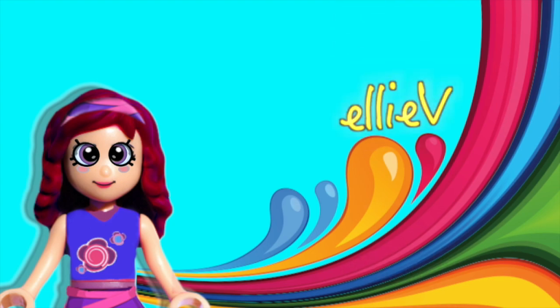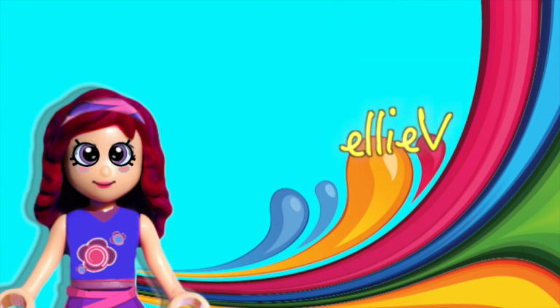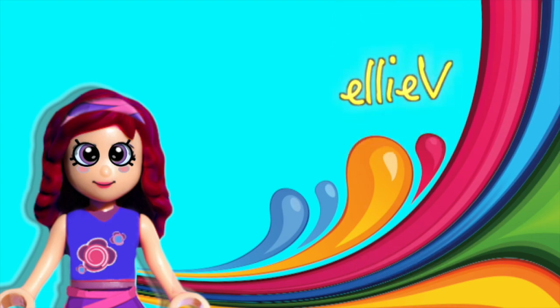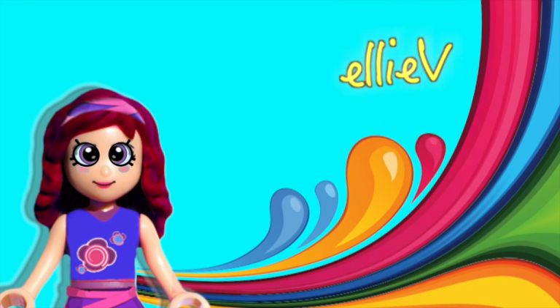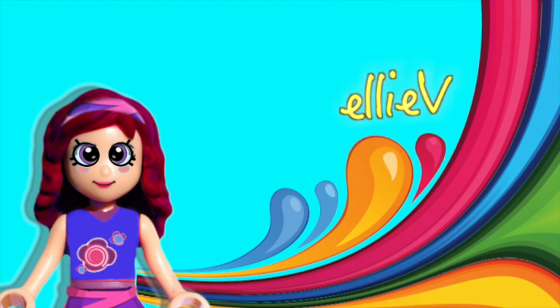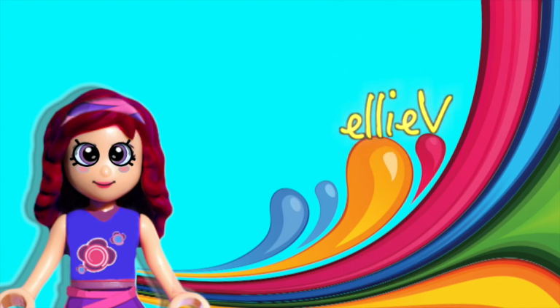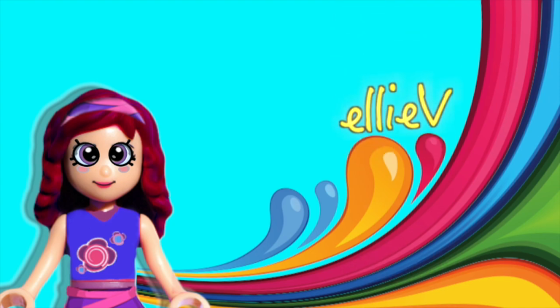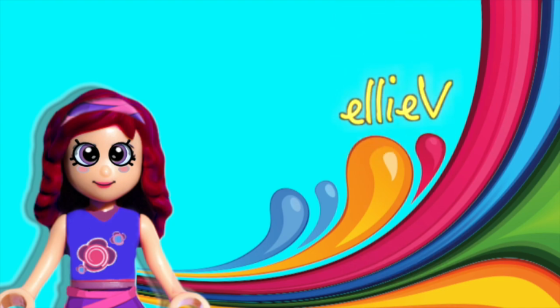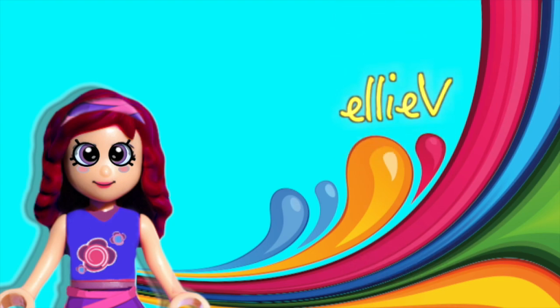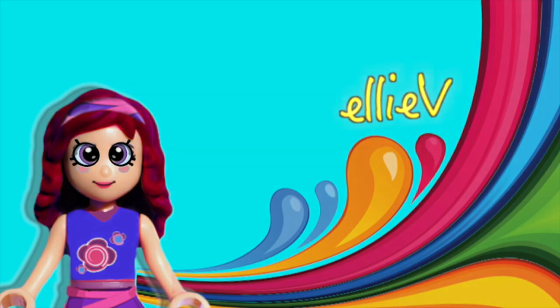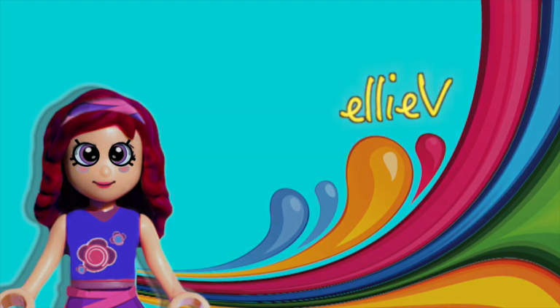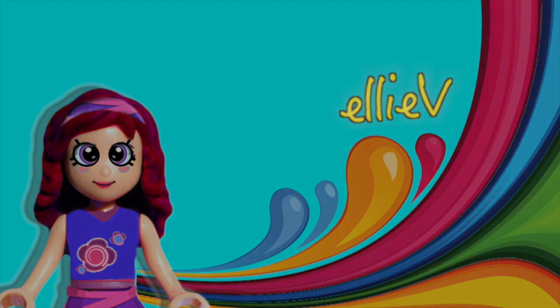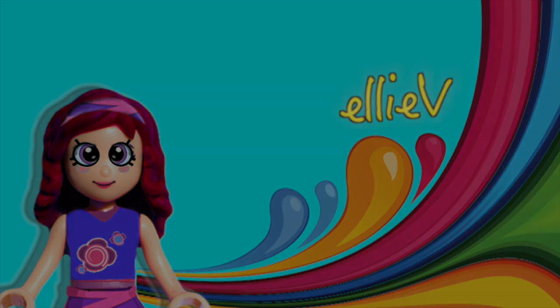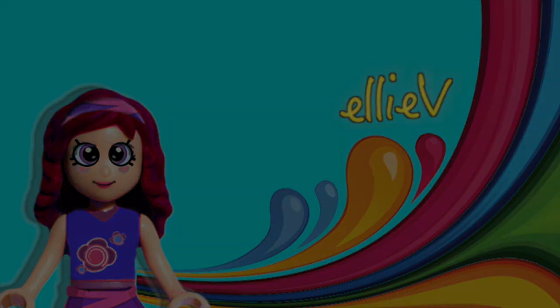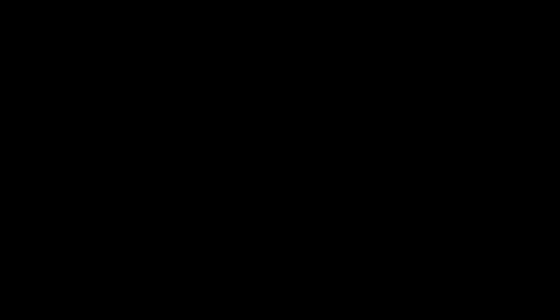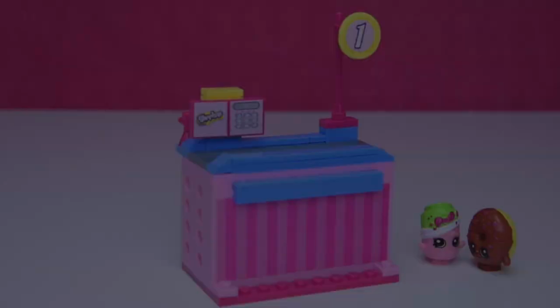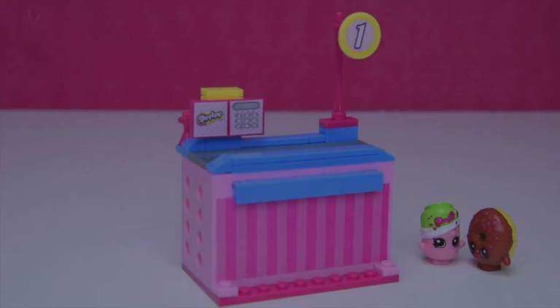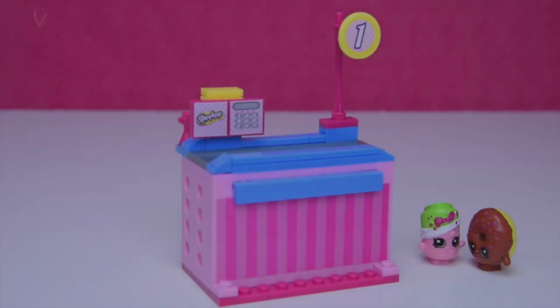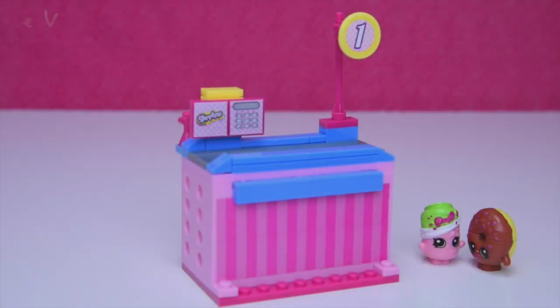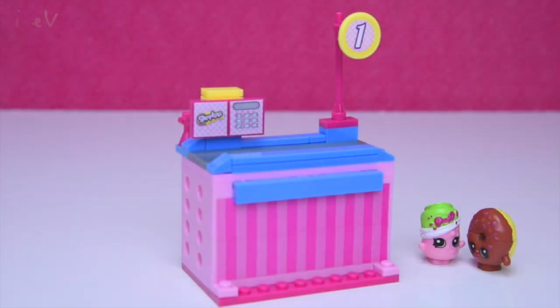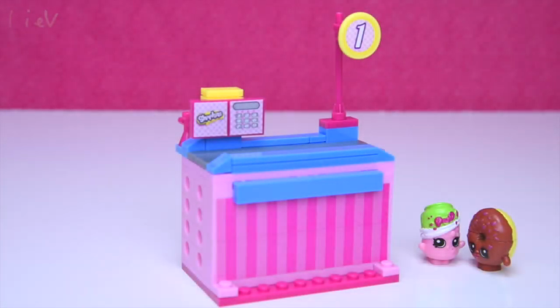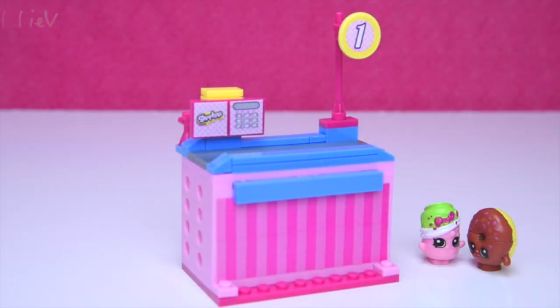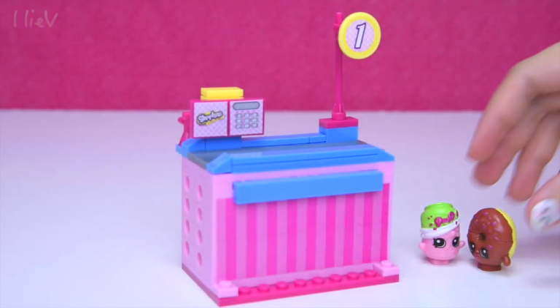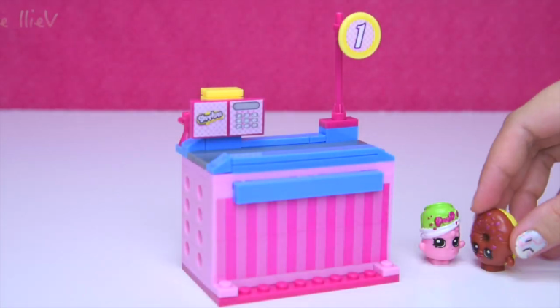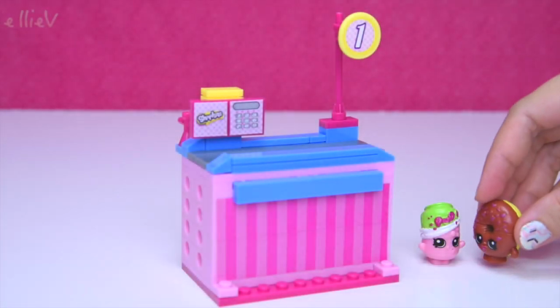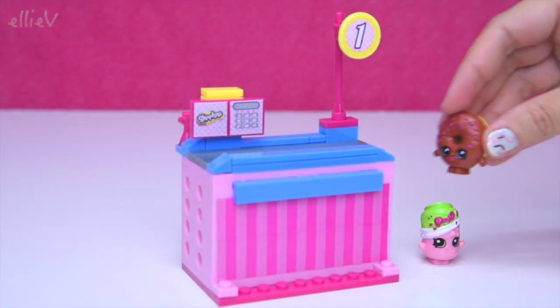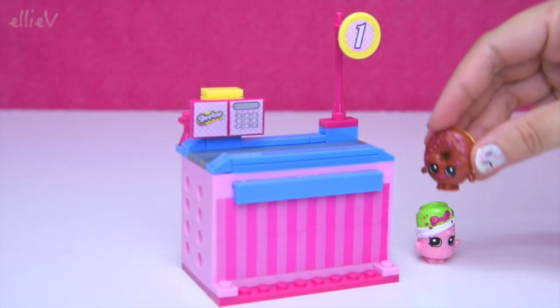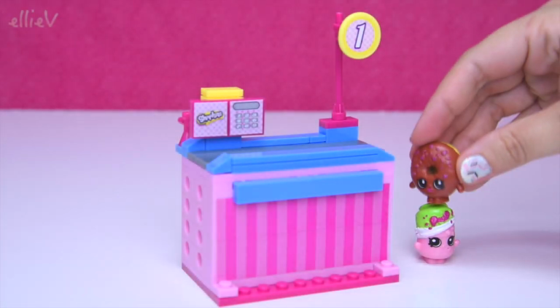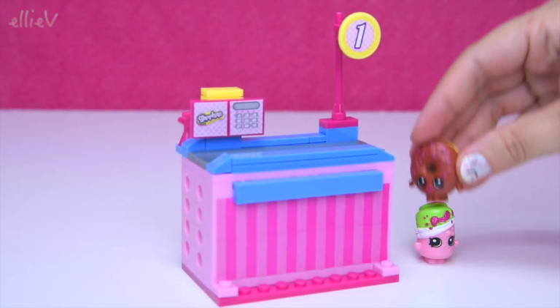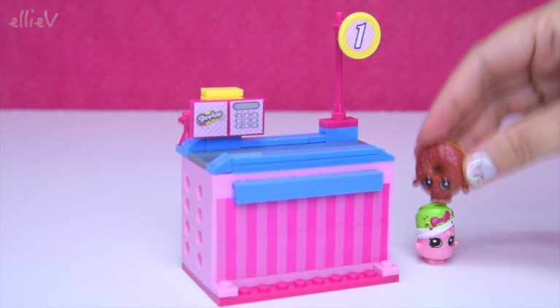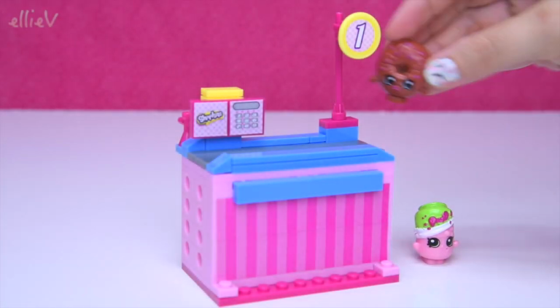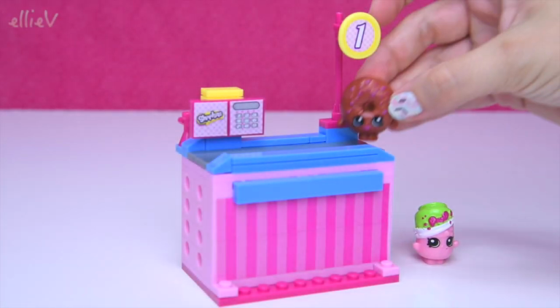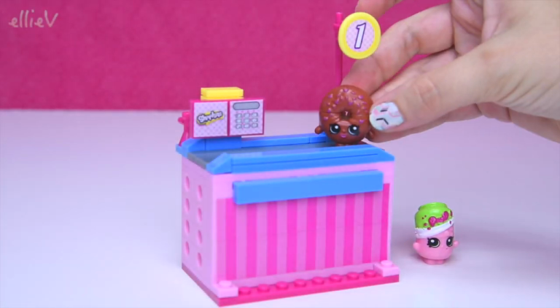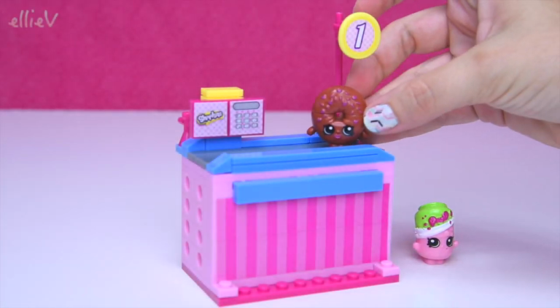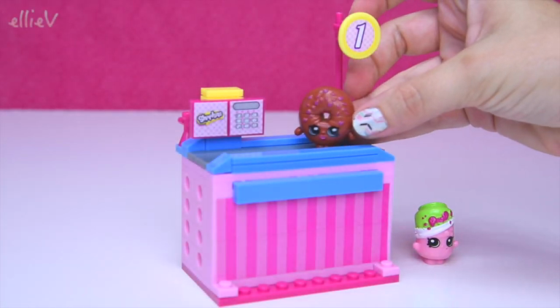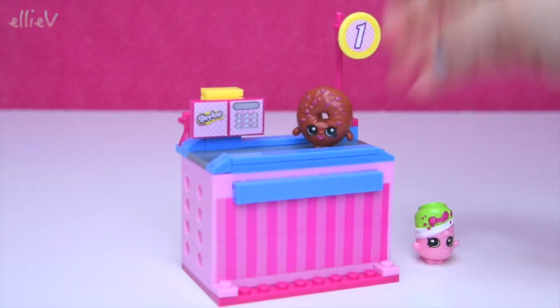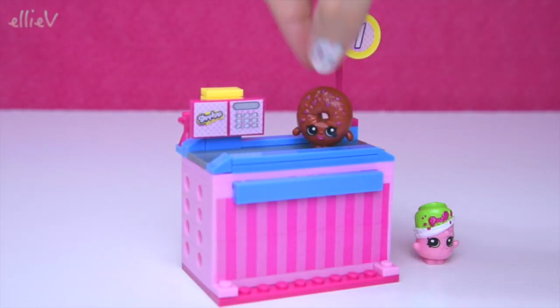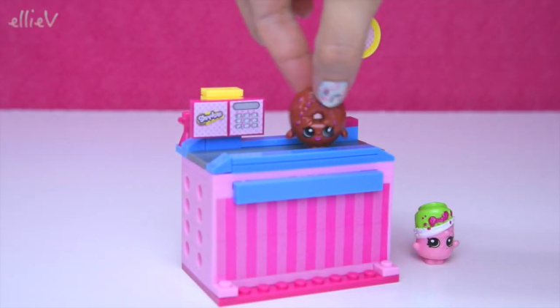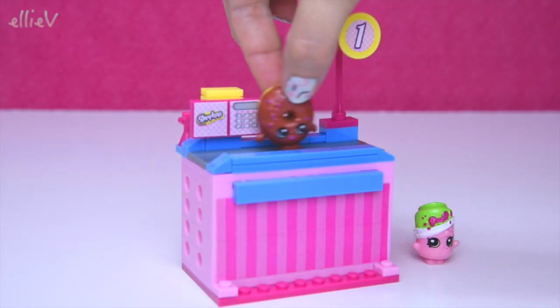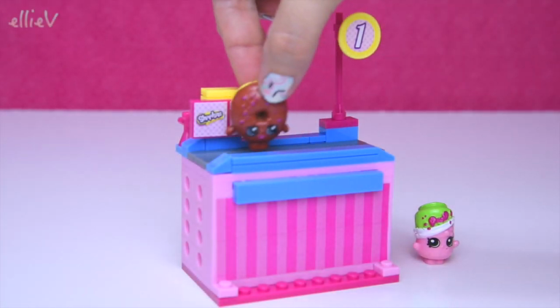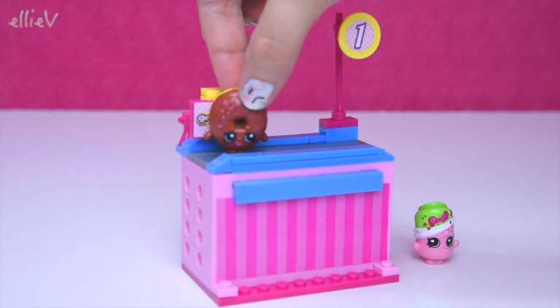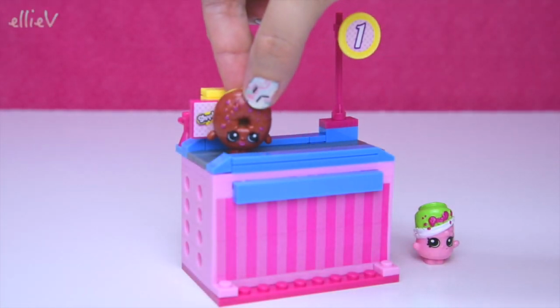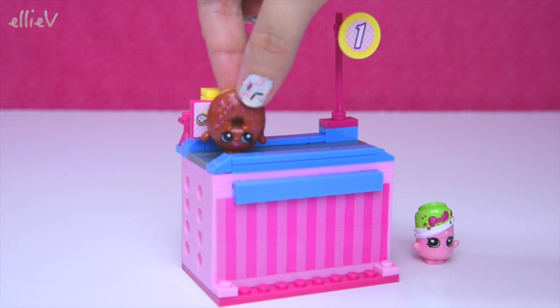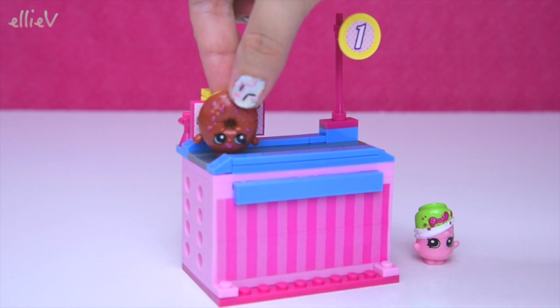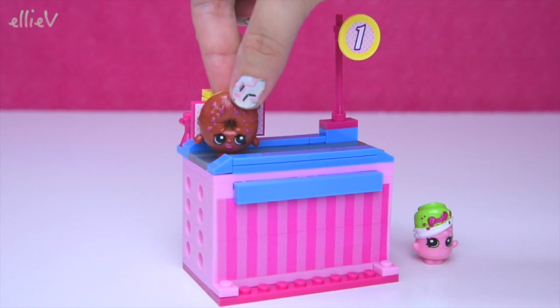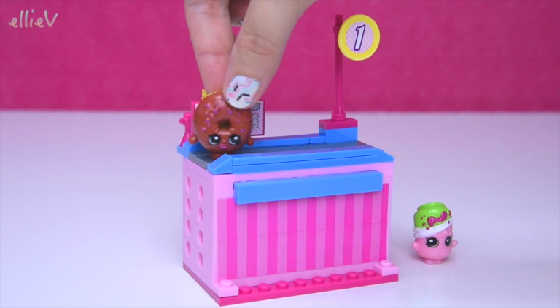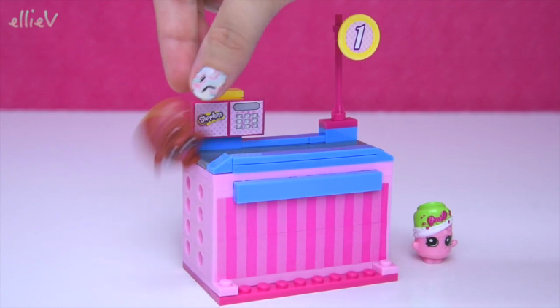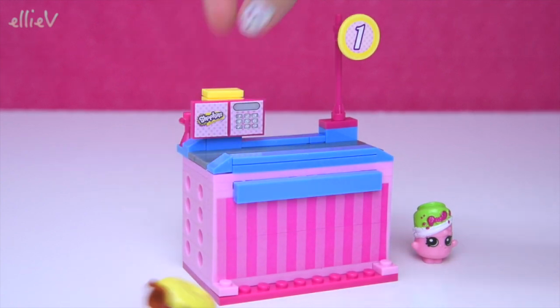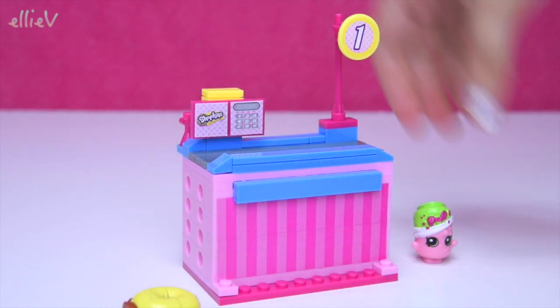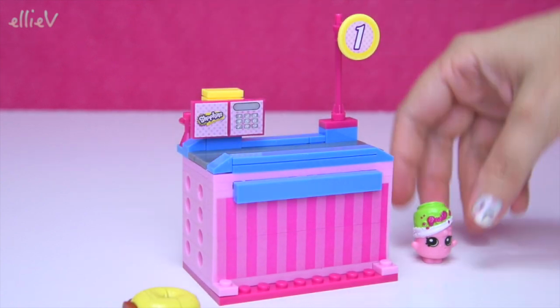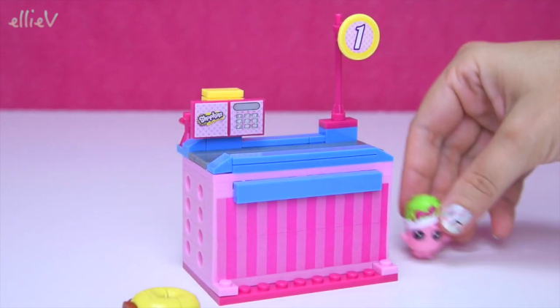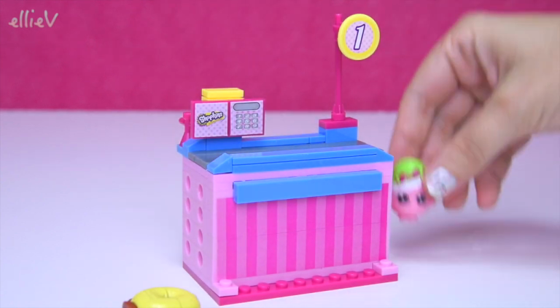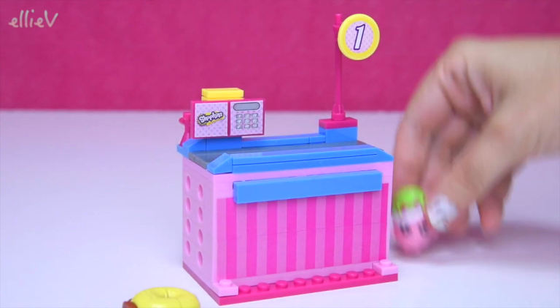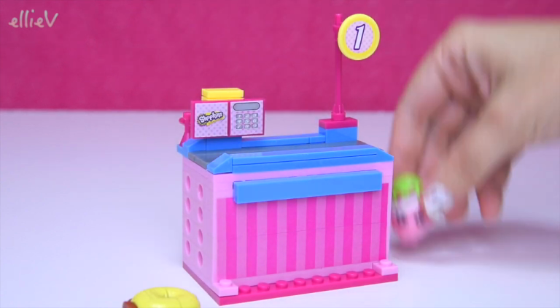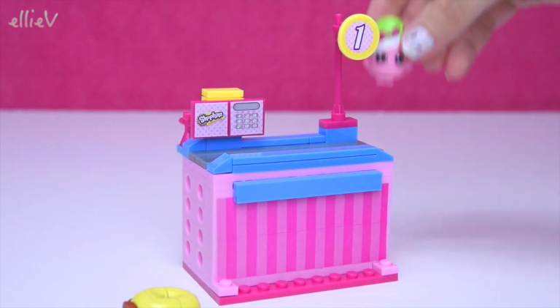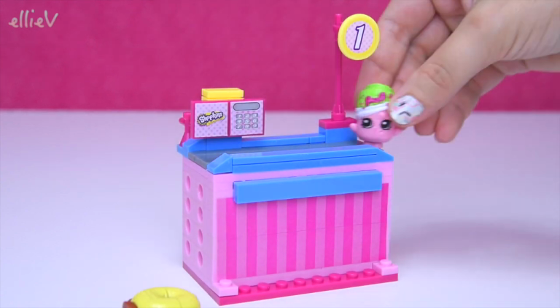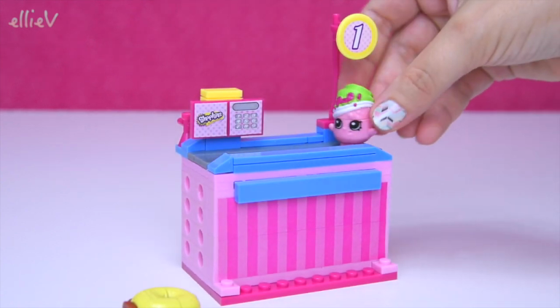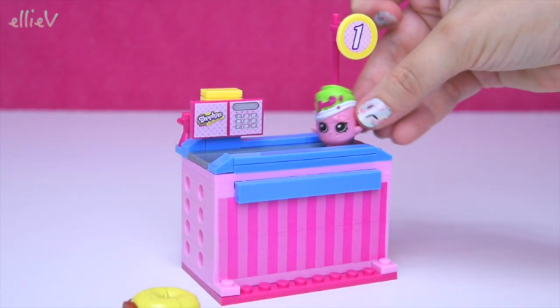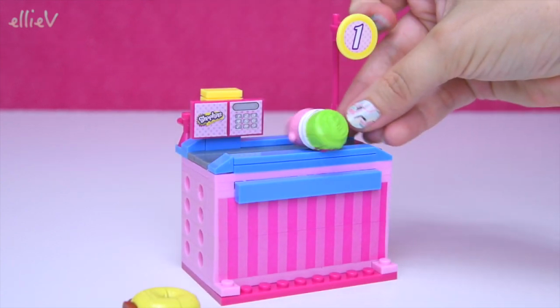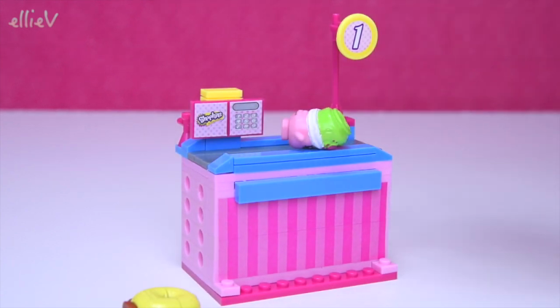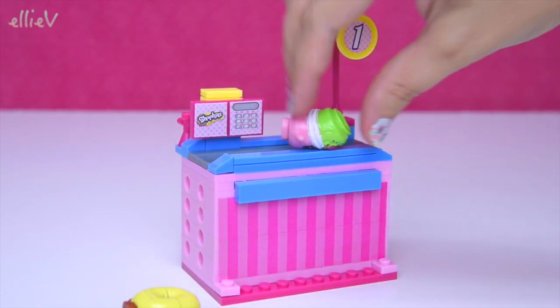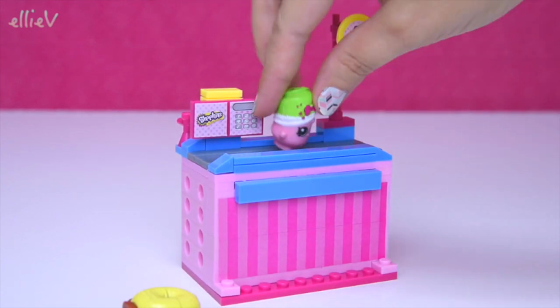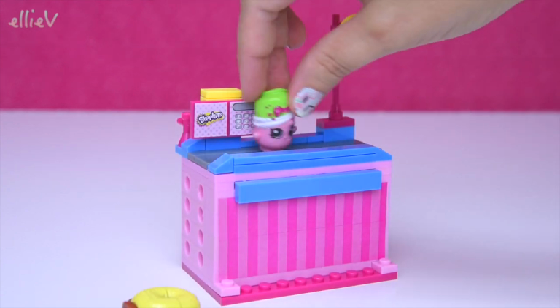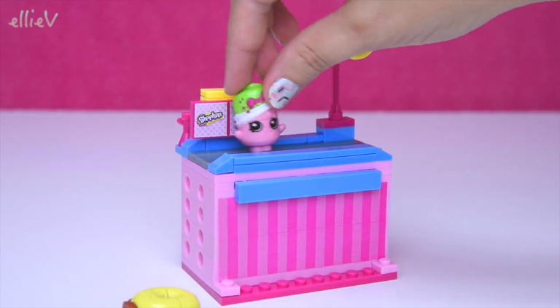Hello, welcome to LEV Toys. In the last video we built the new Shopkins Kinstructions.